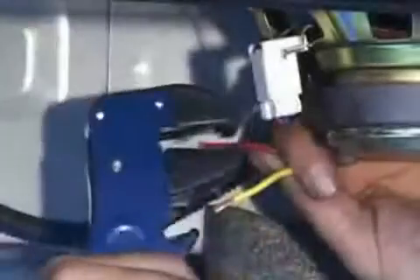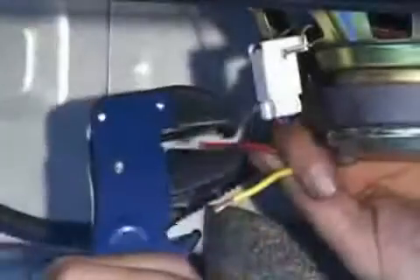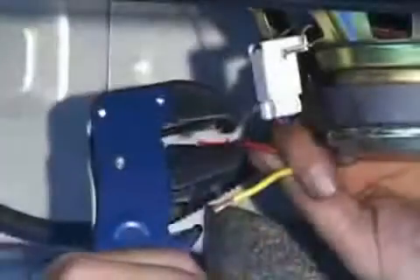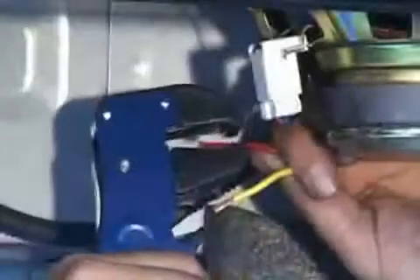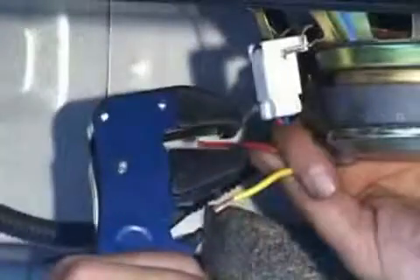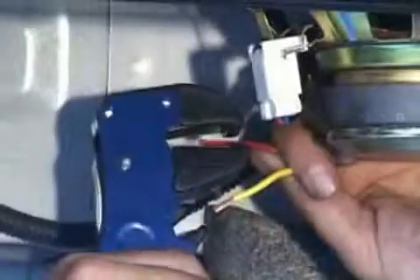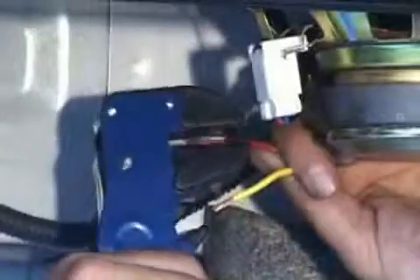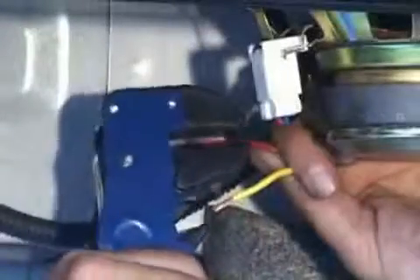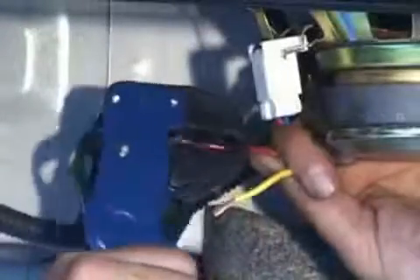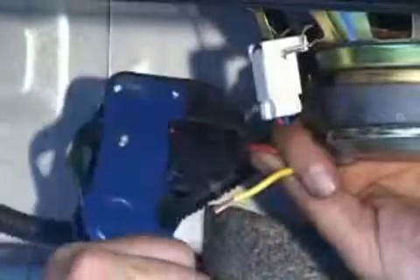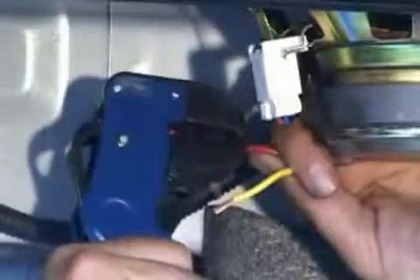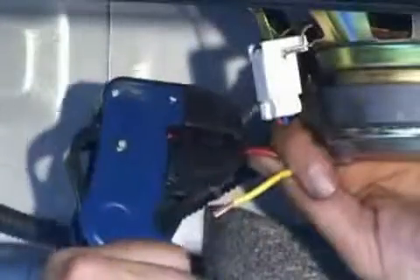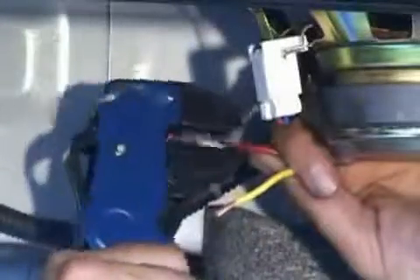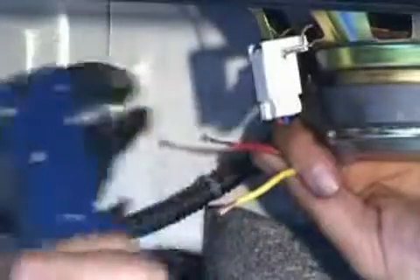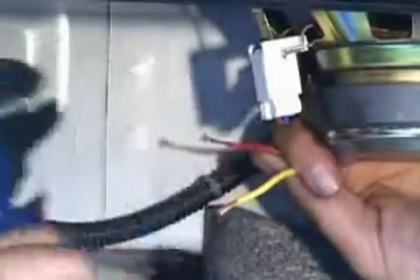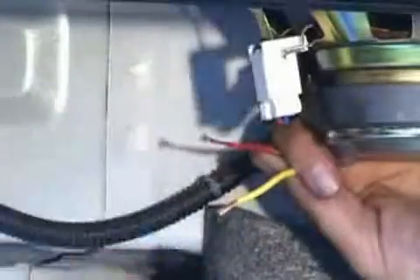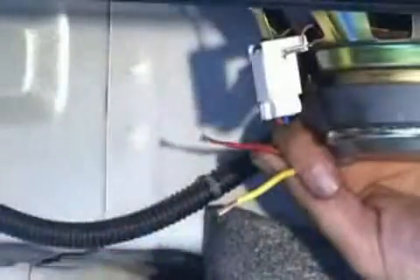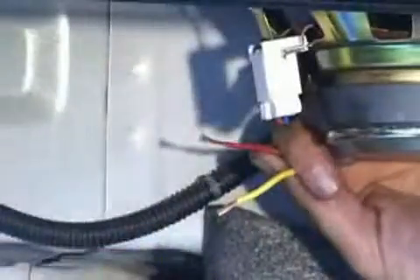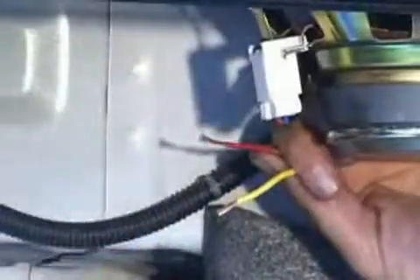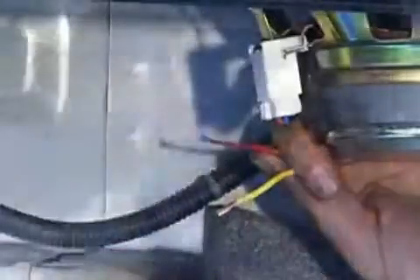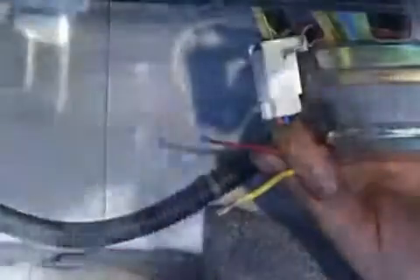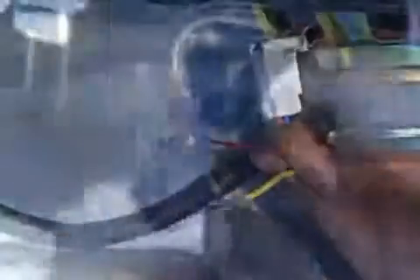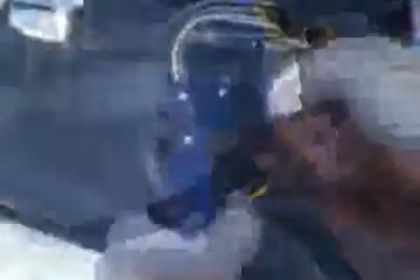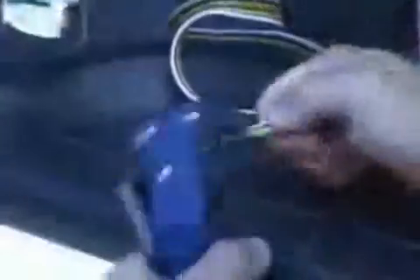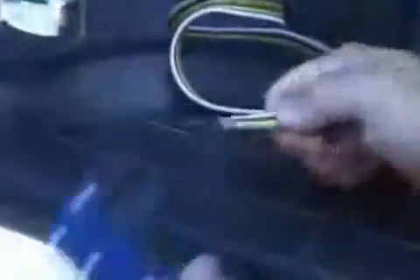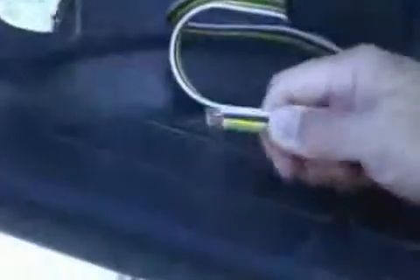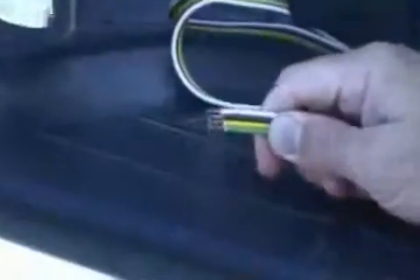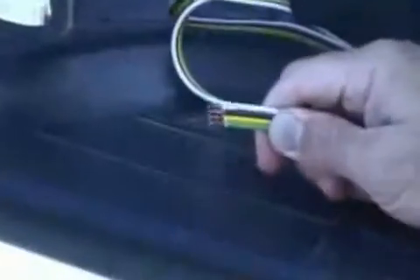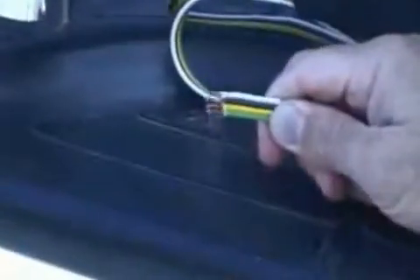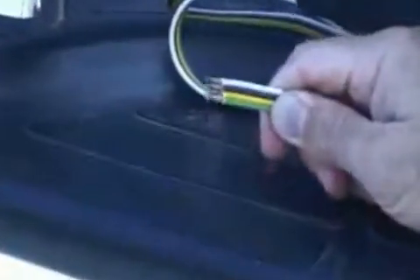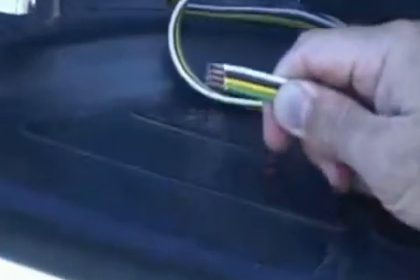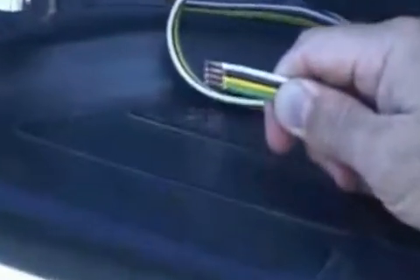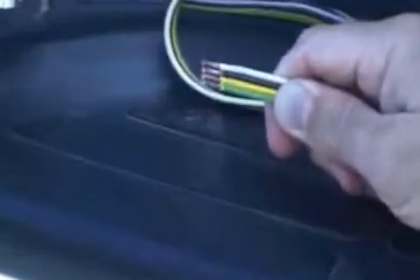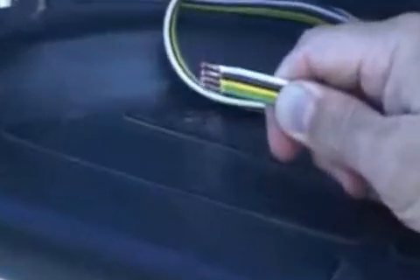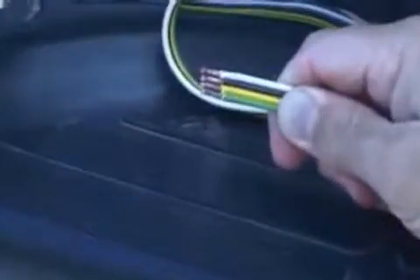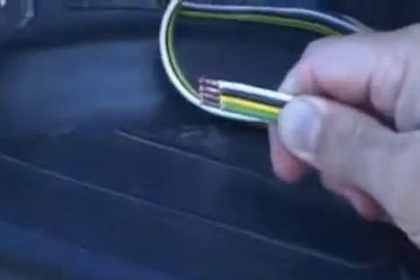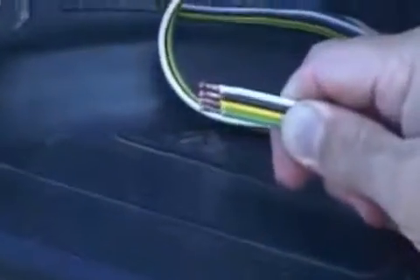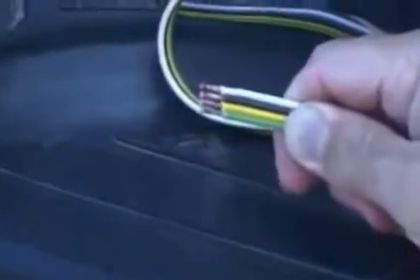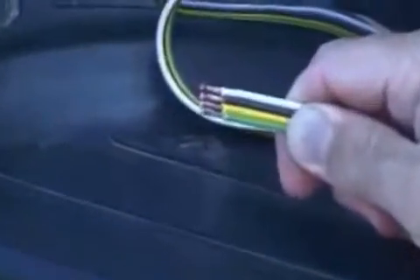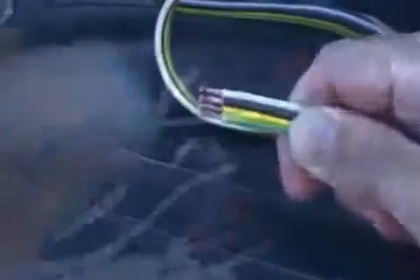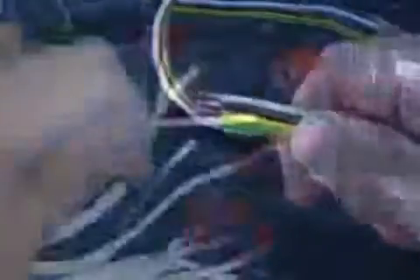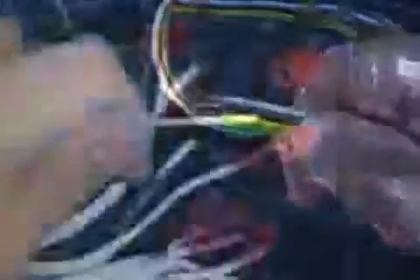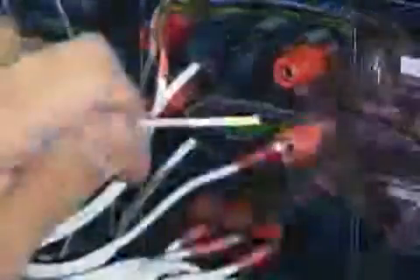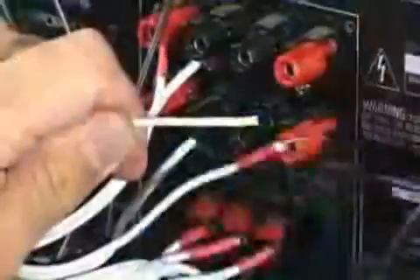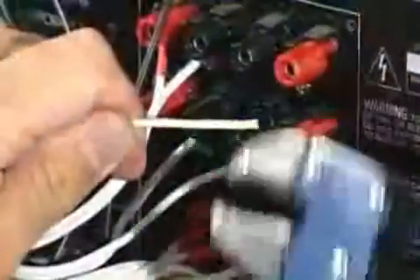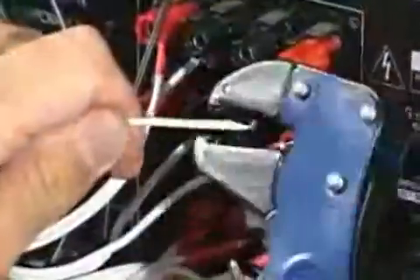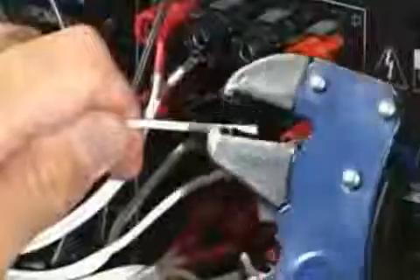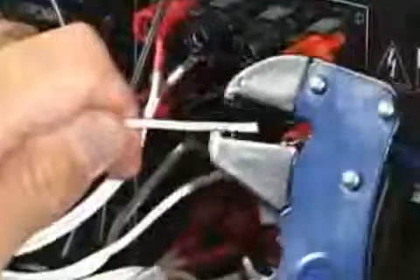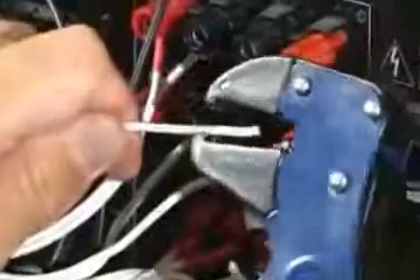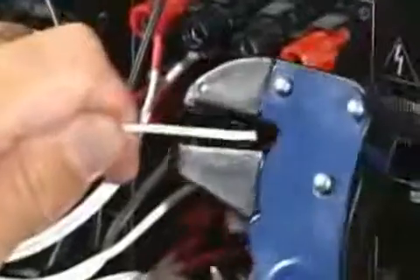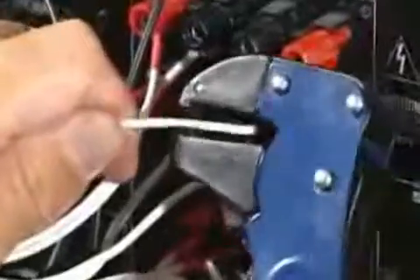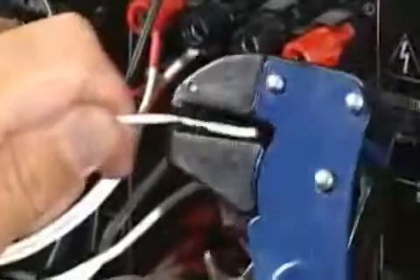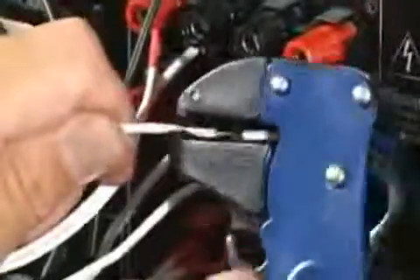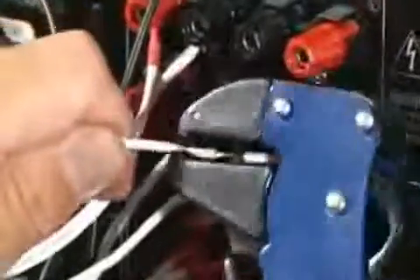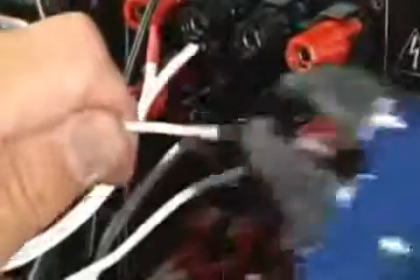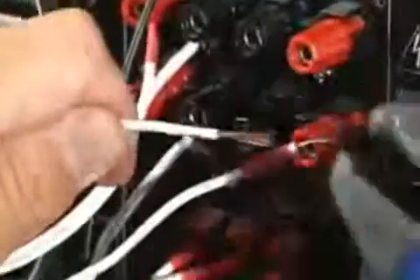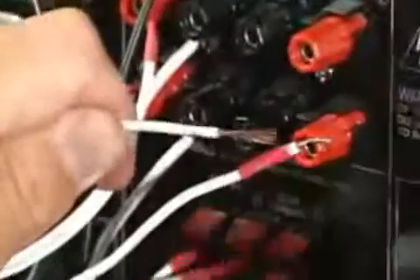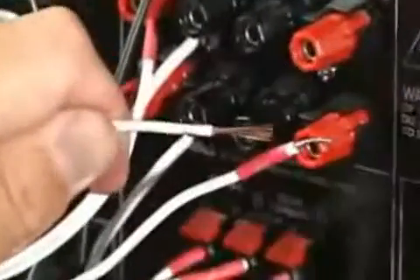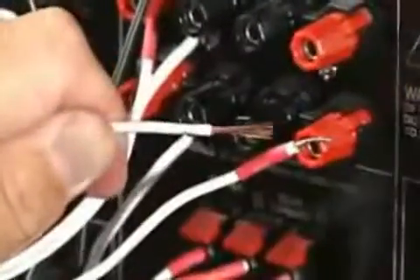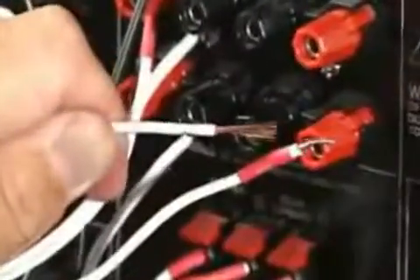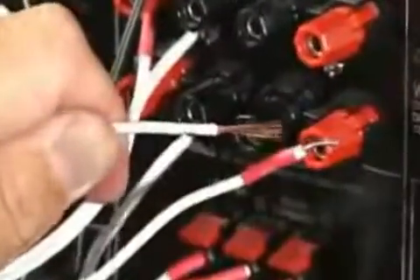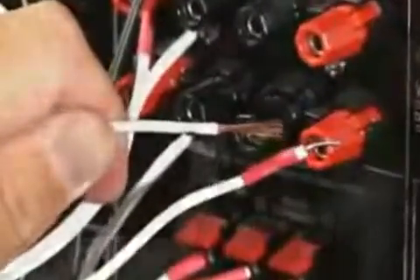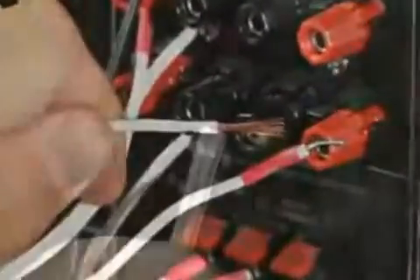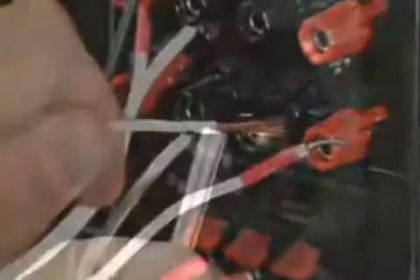Use QuickStrip when you install your car stereo, hook up trailer lights, repair lamp cords, light fixtures, home stereos, and more.